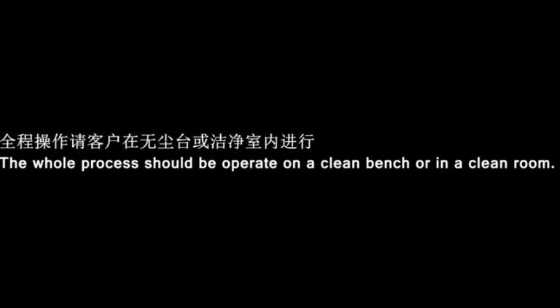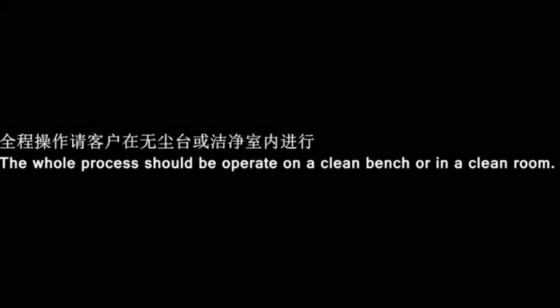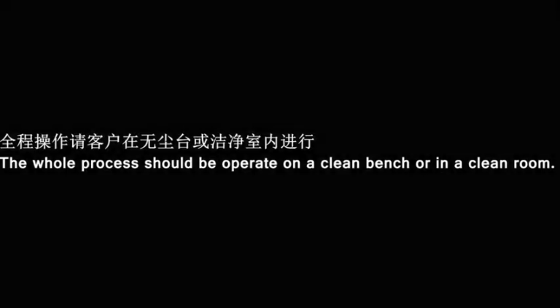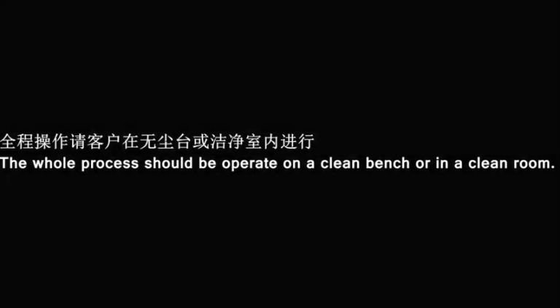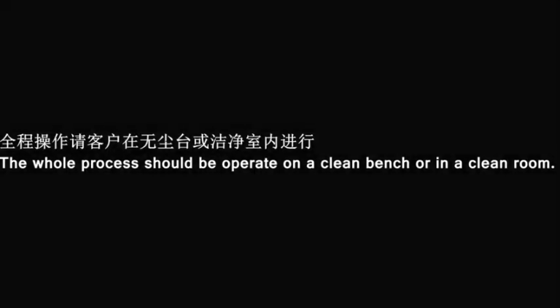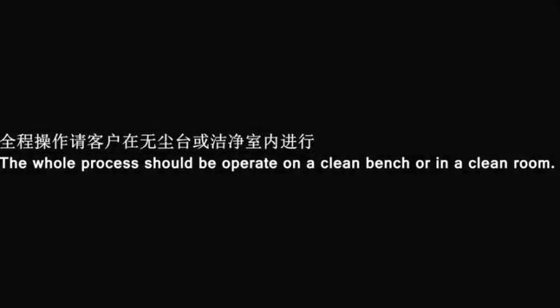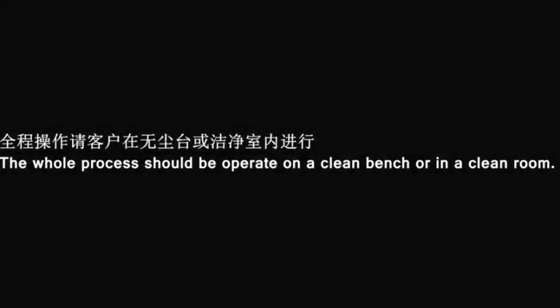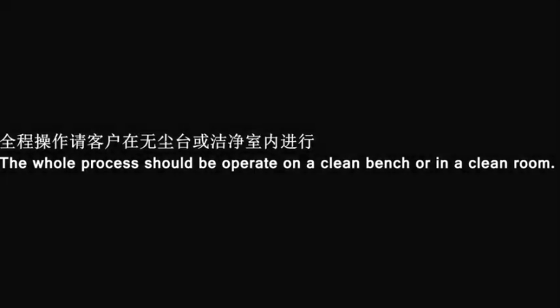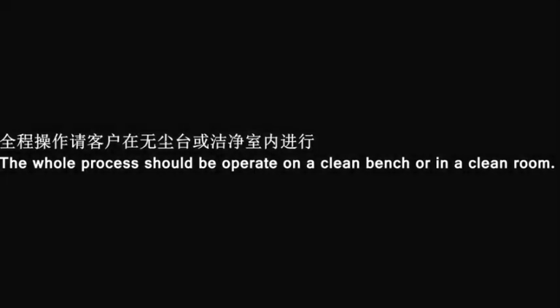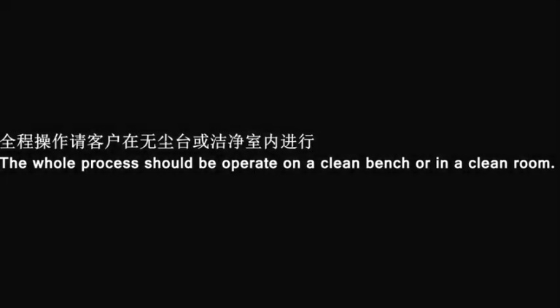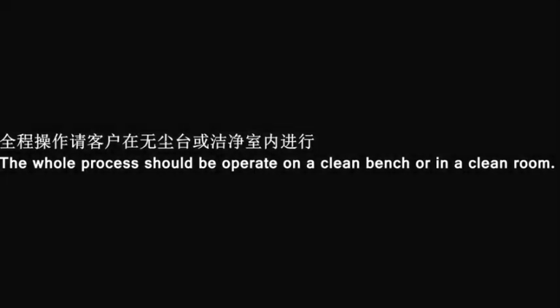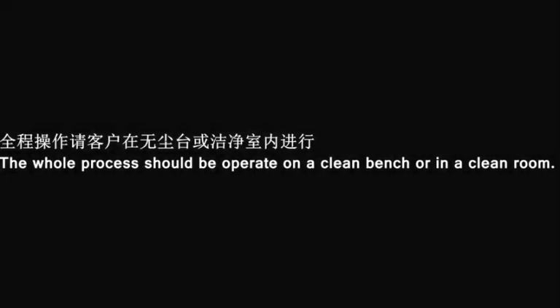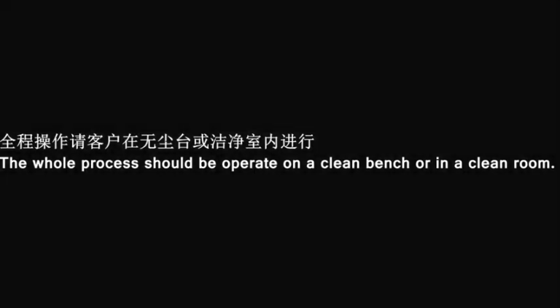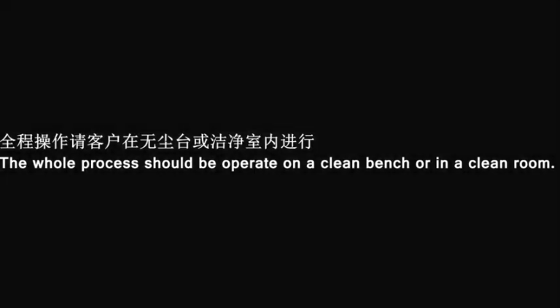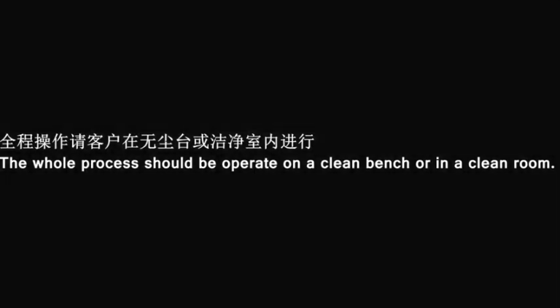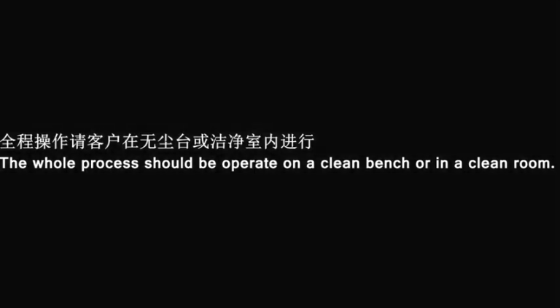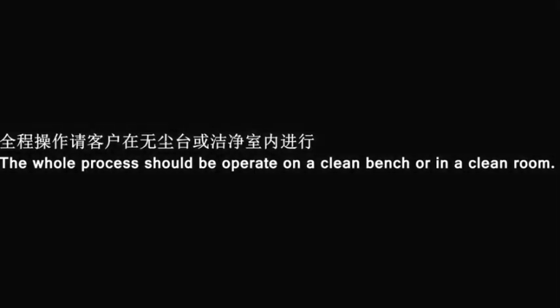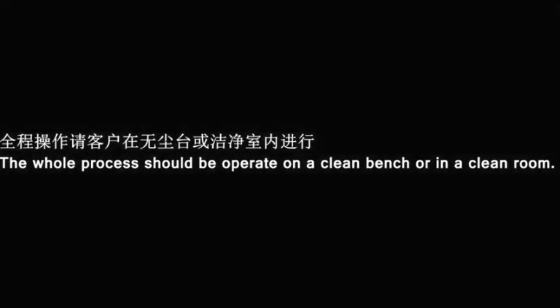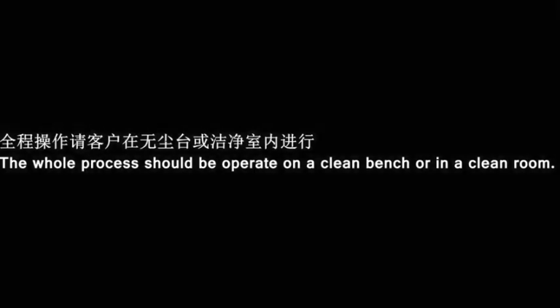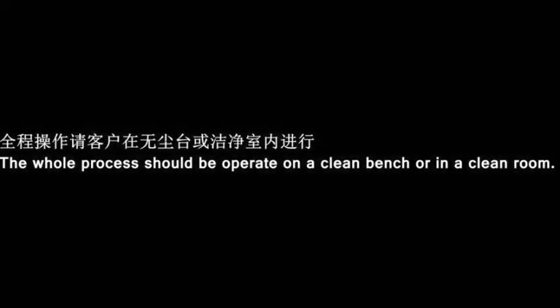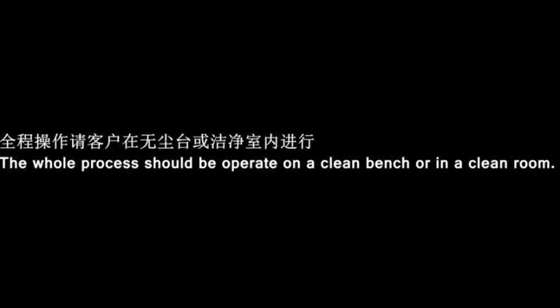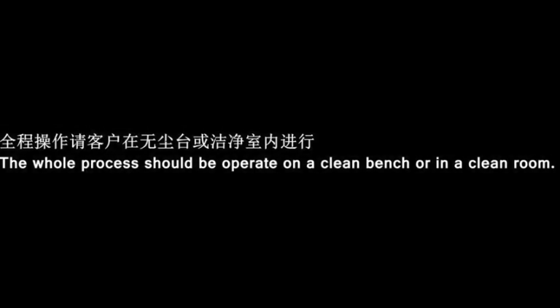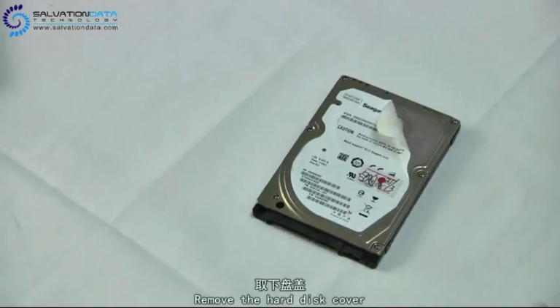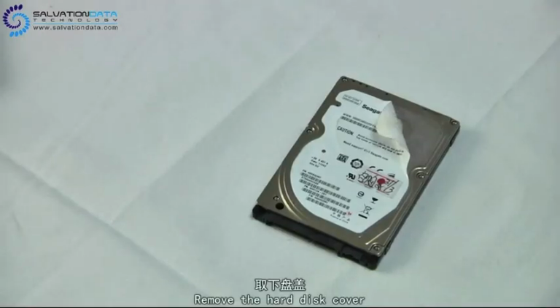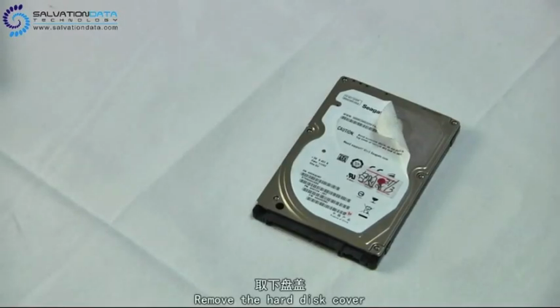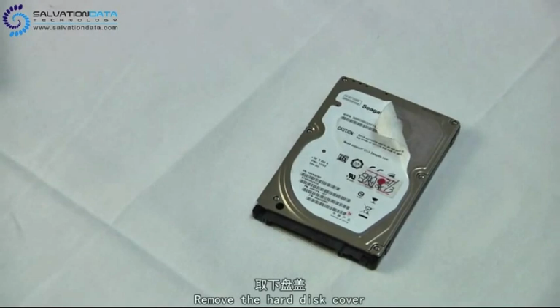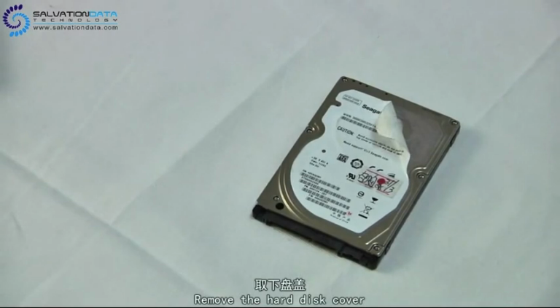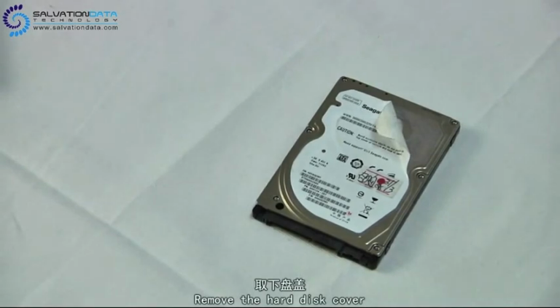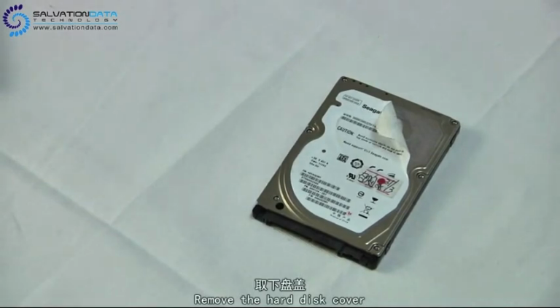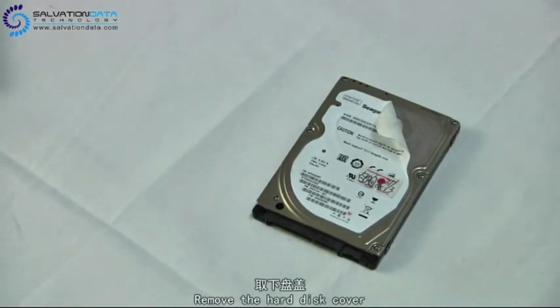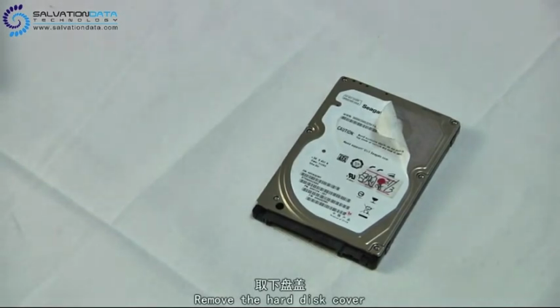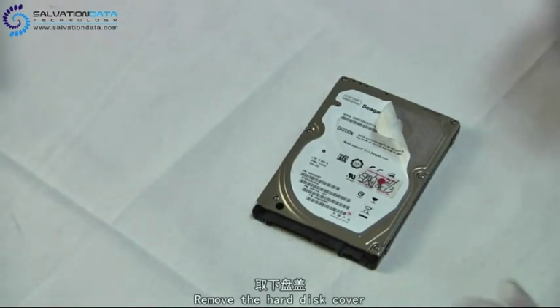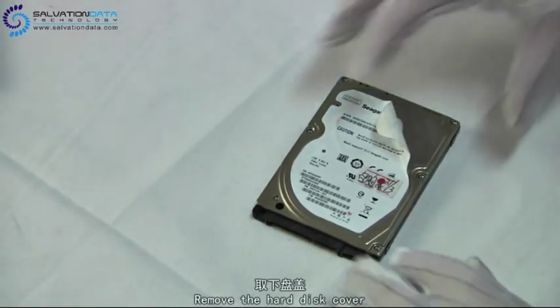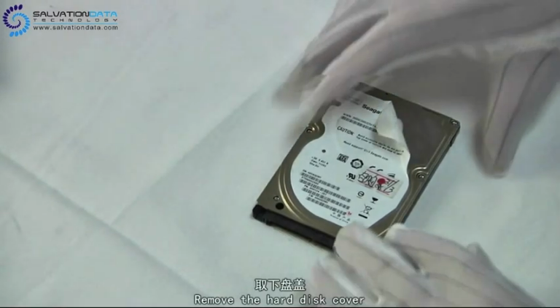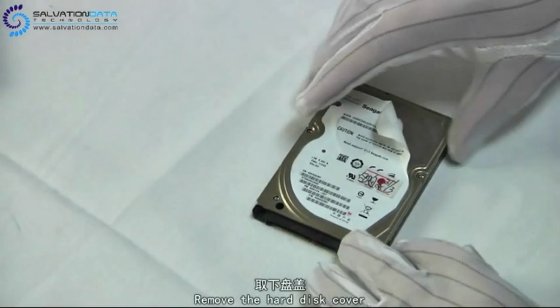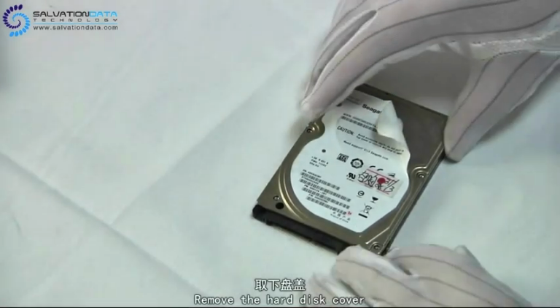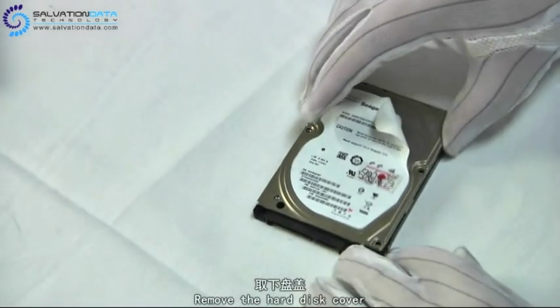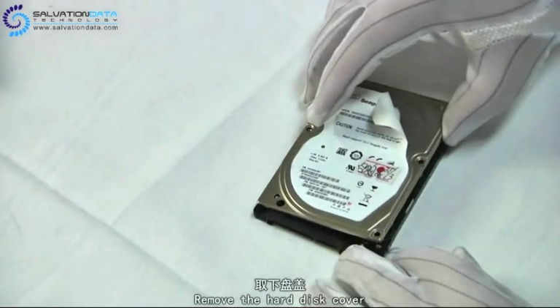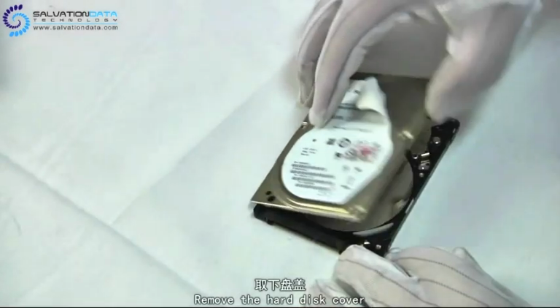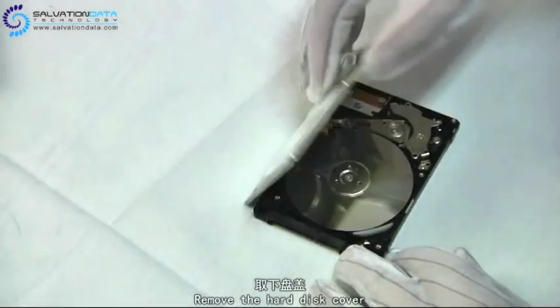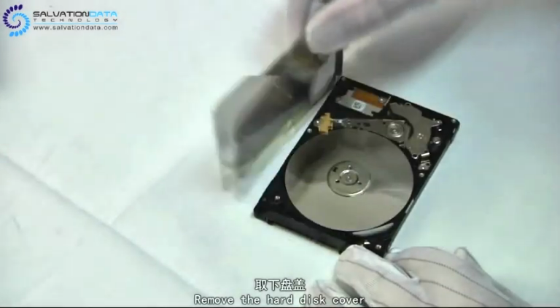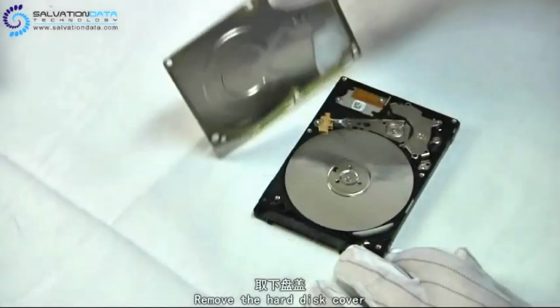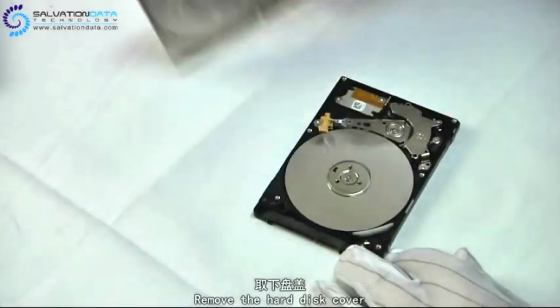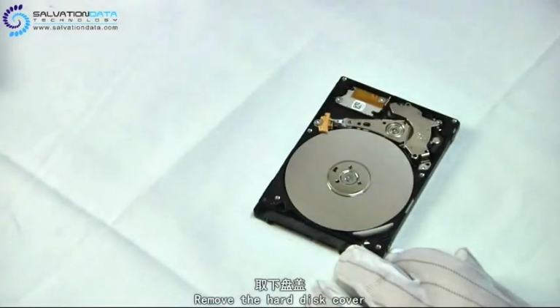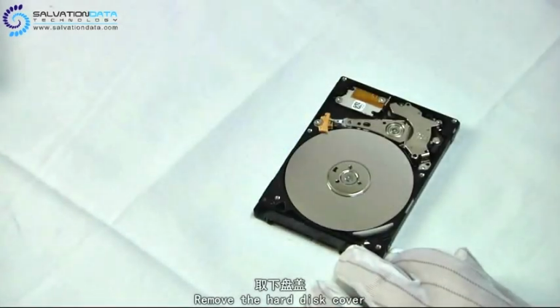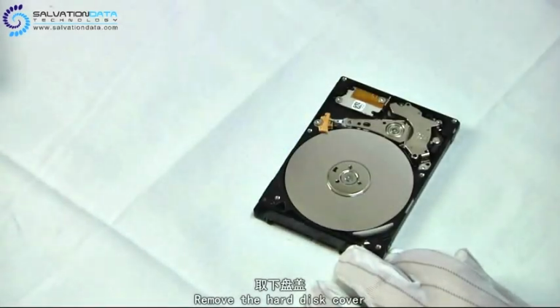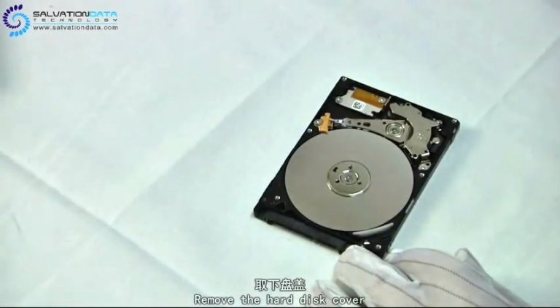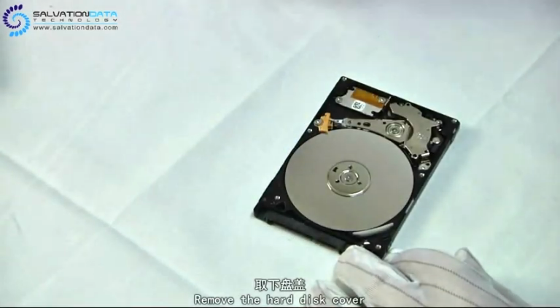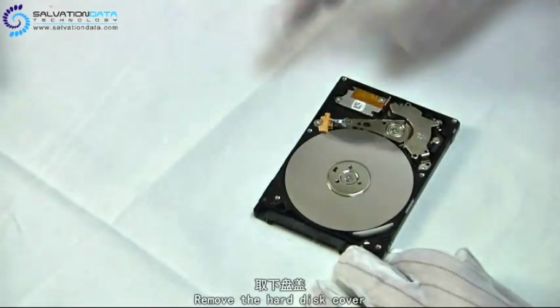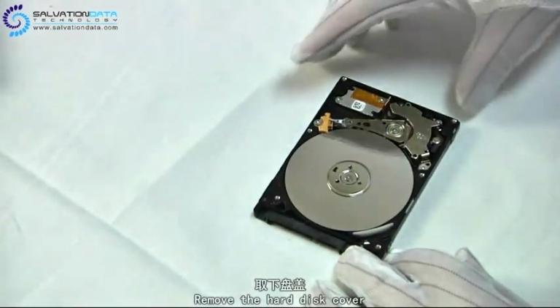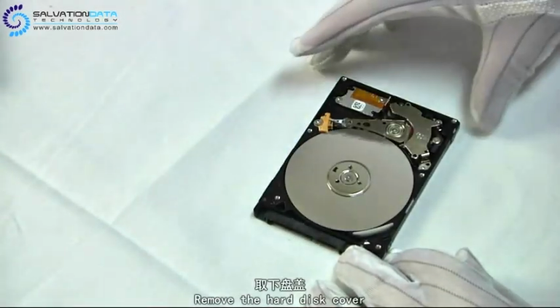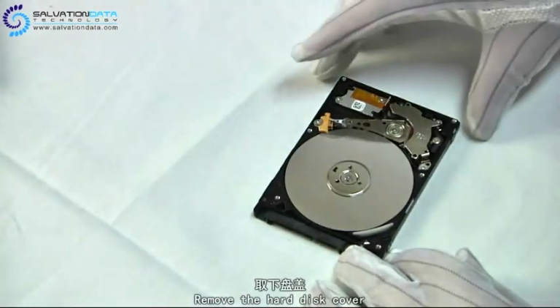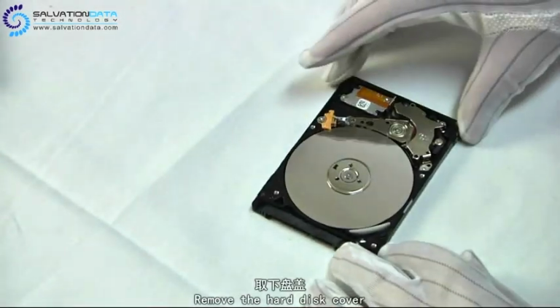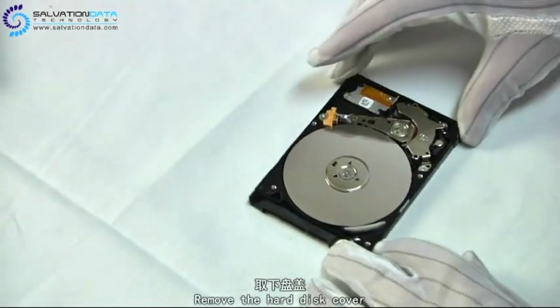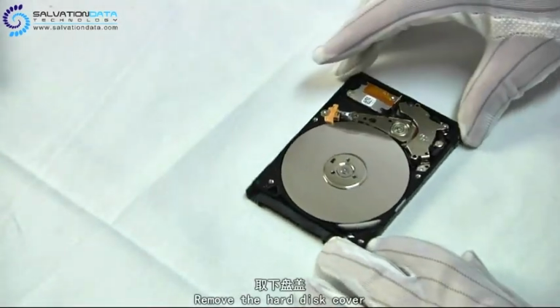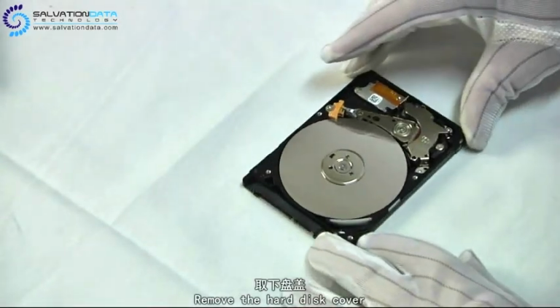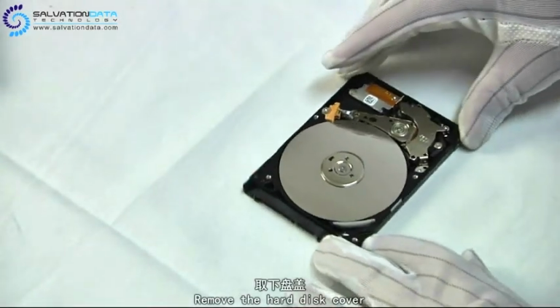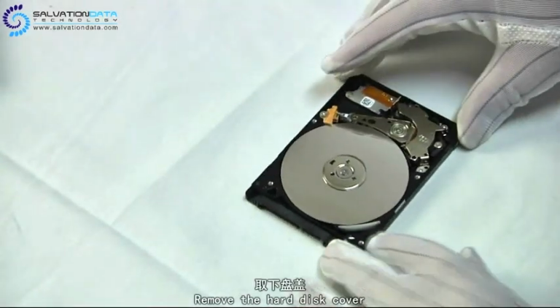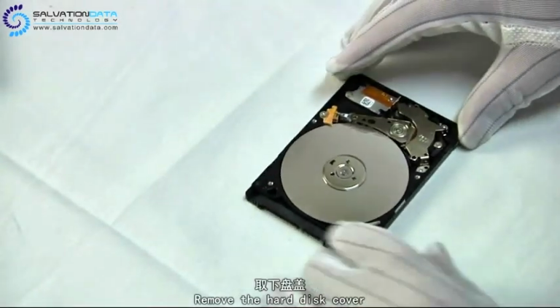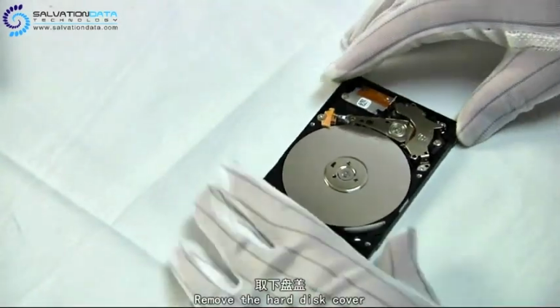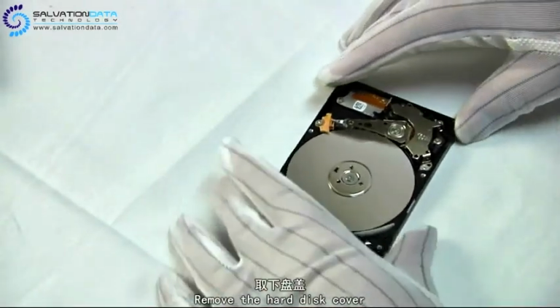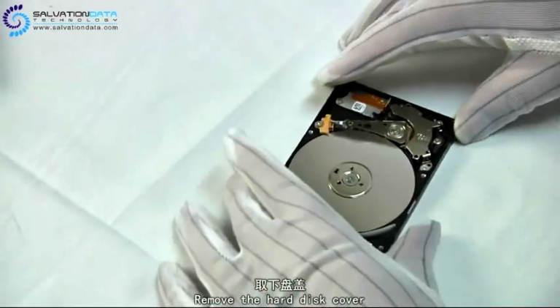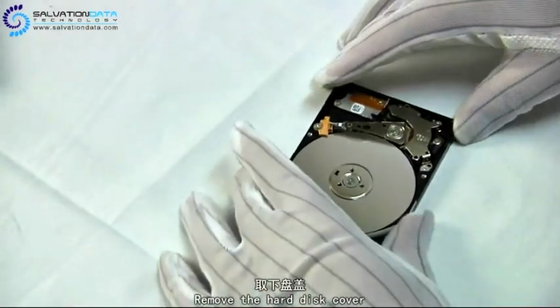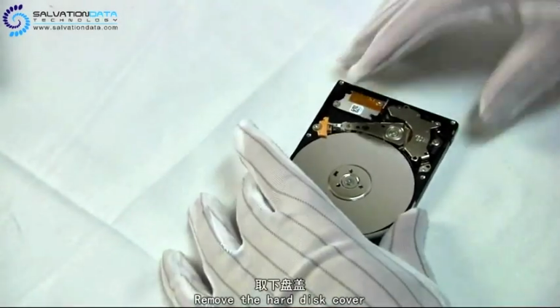When you do such things, be sure to do it under a dust-free environment. Ok, let's get started. First we need to remove the hard disk cover.